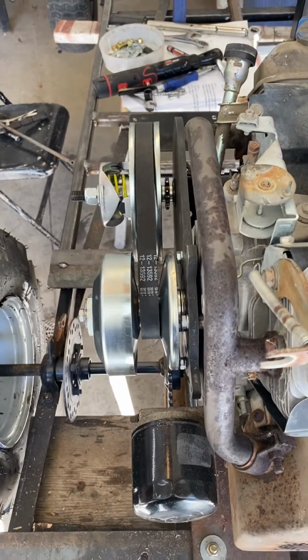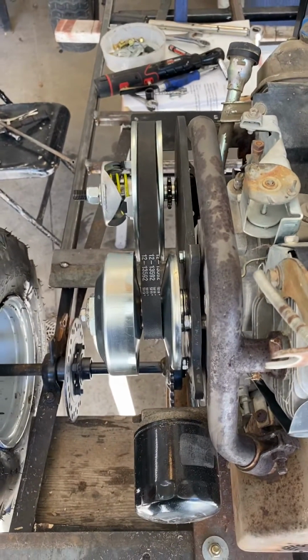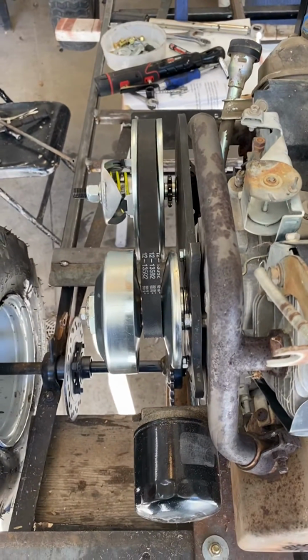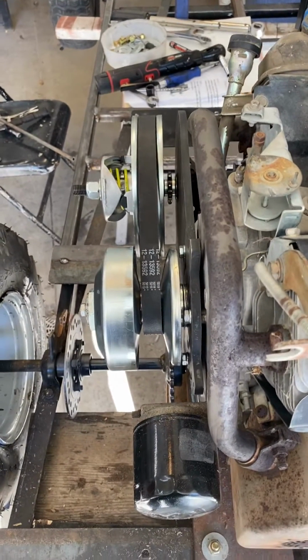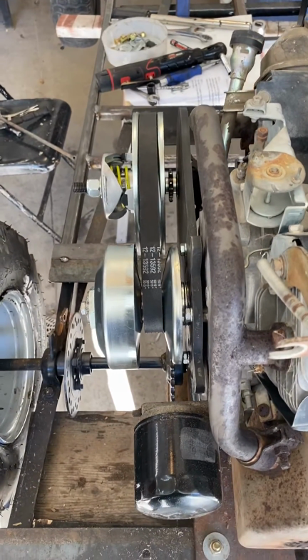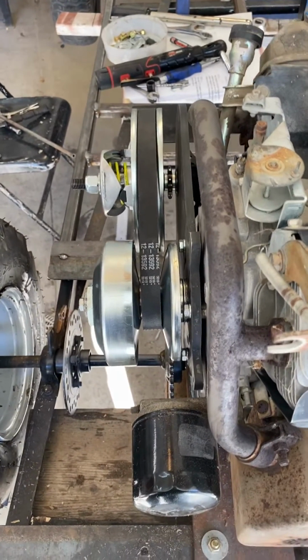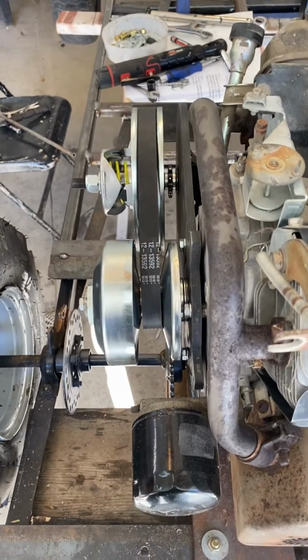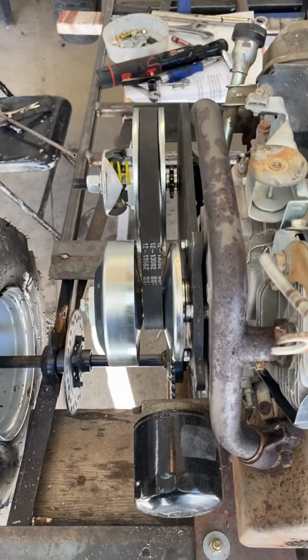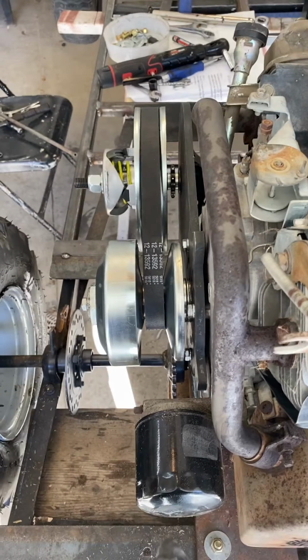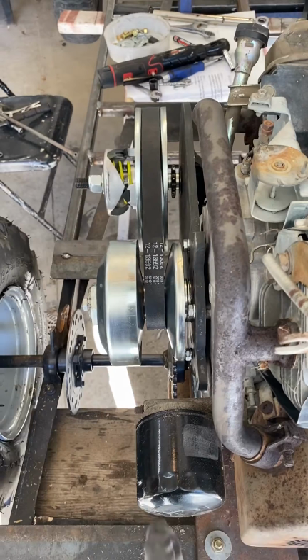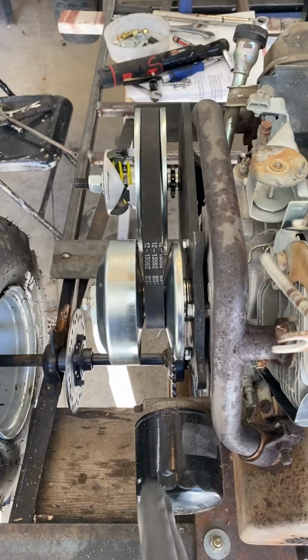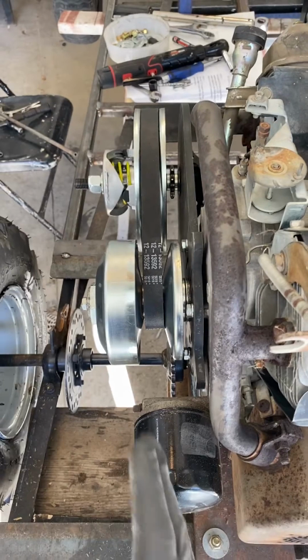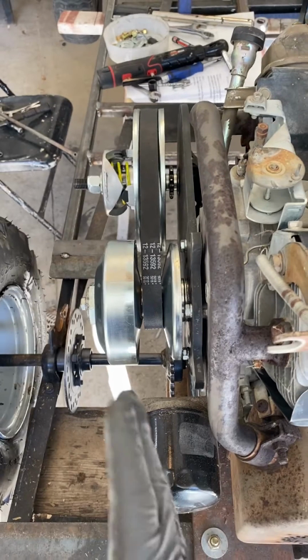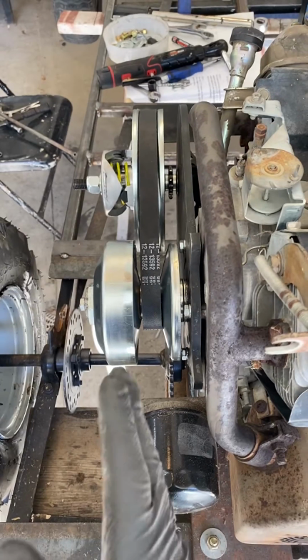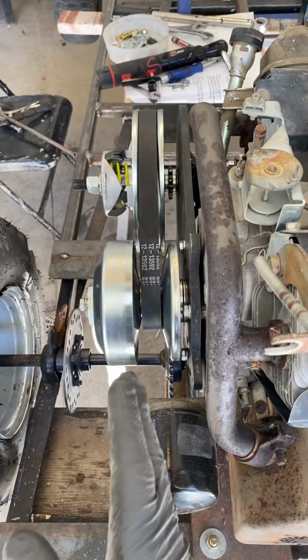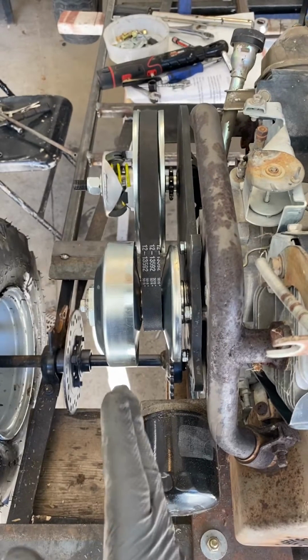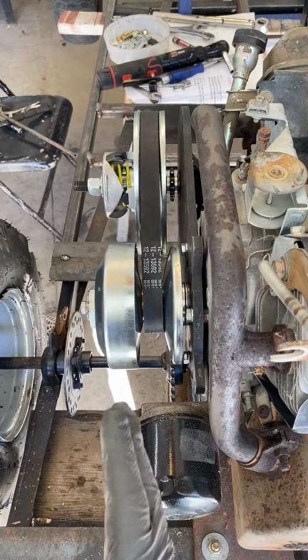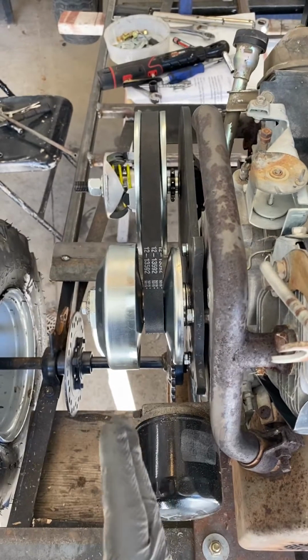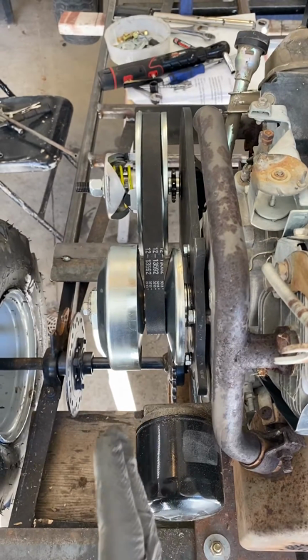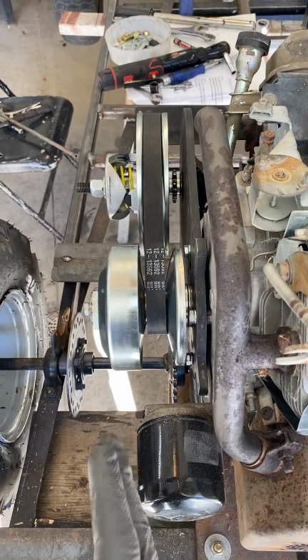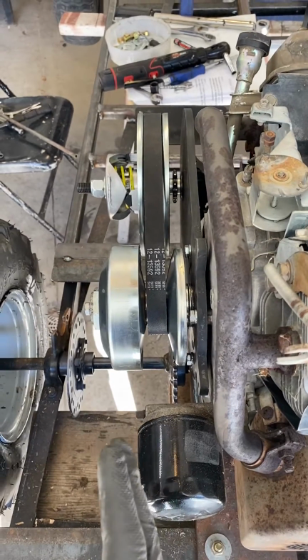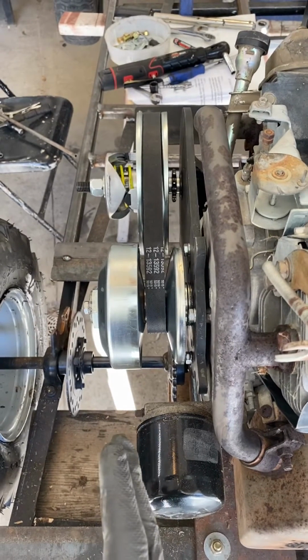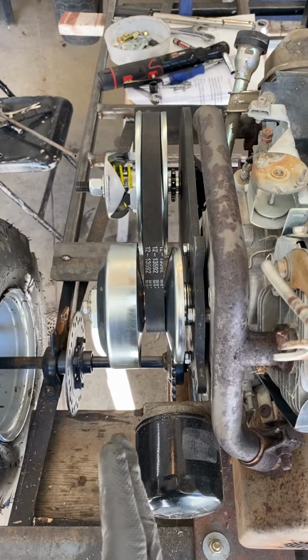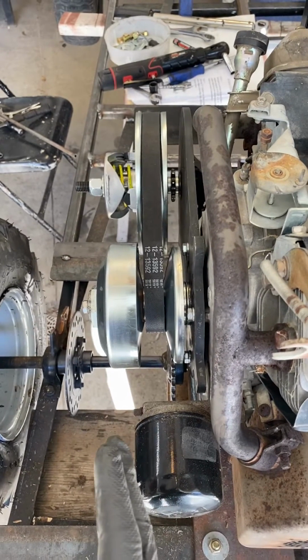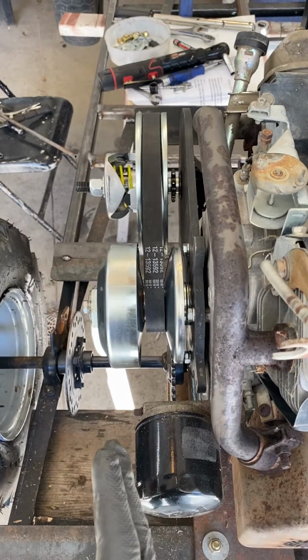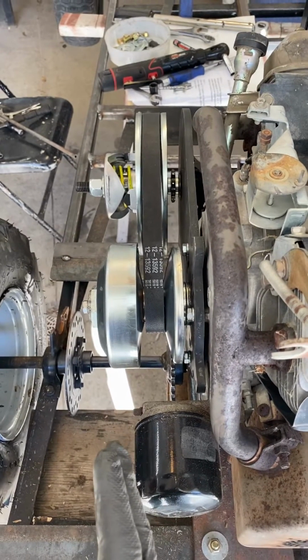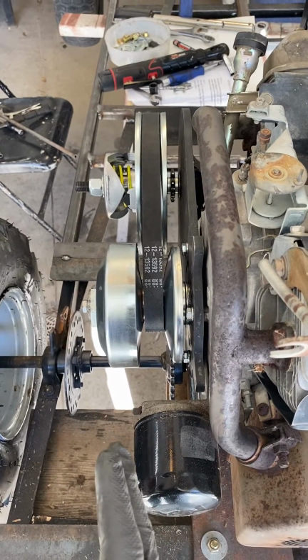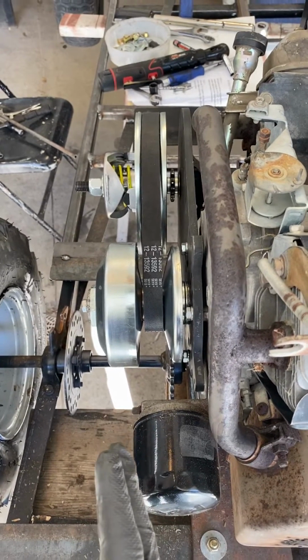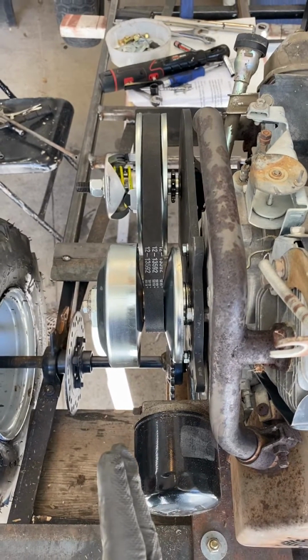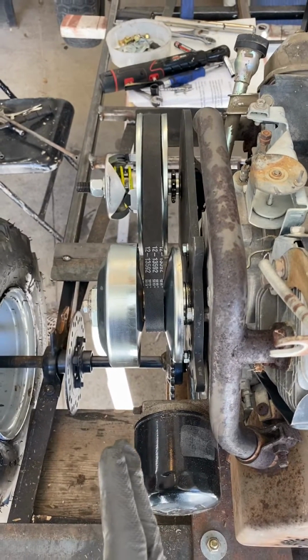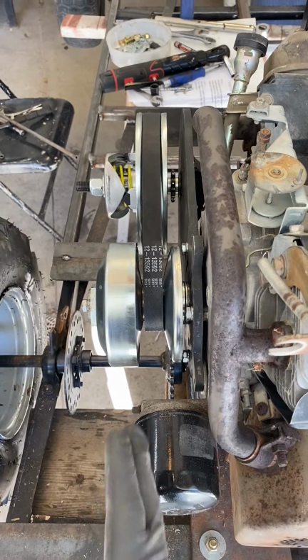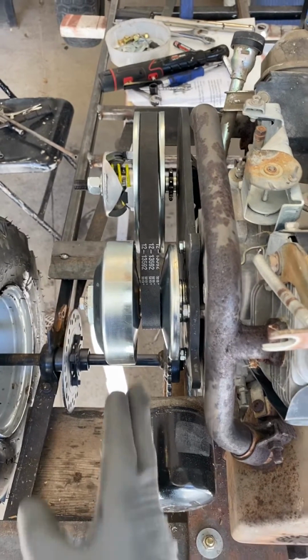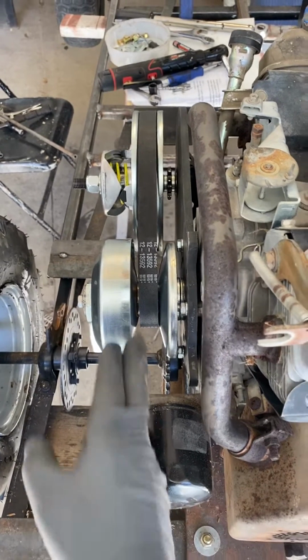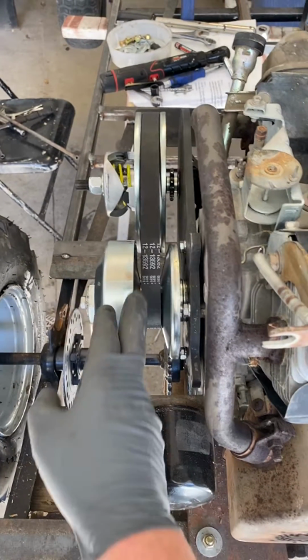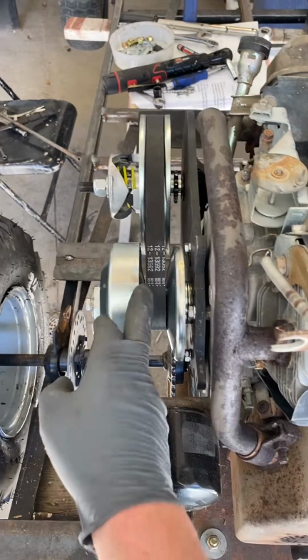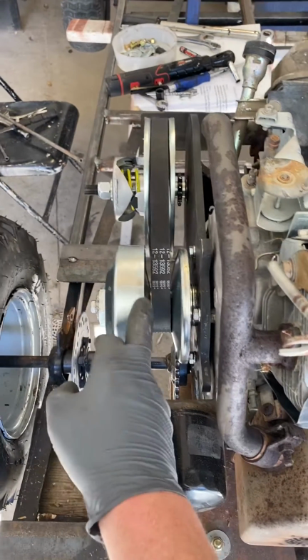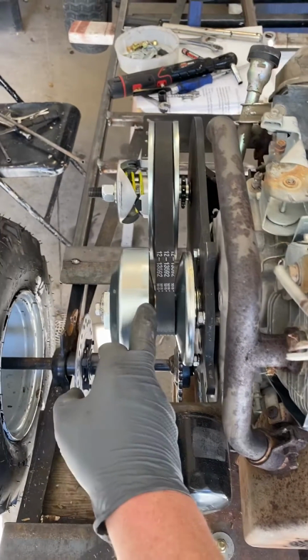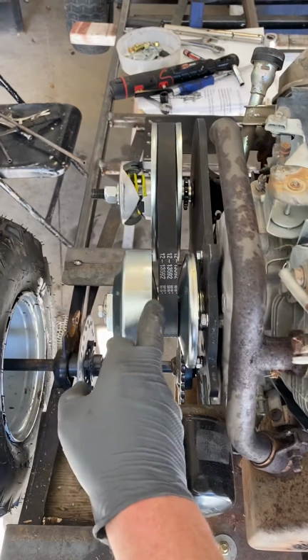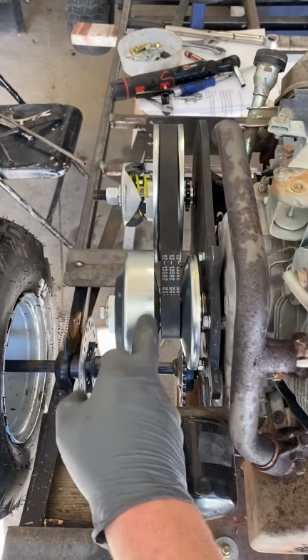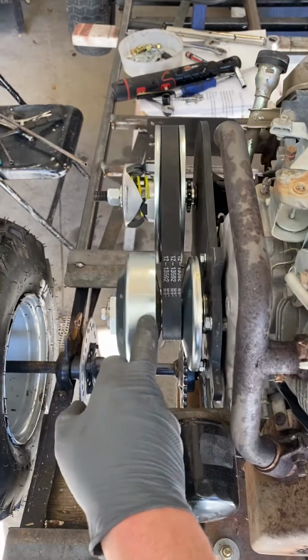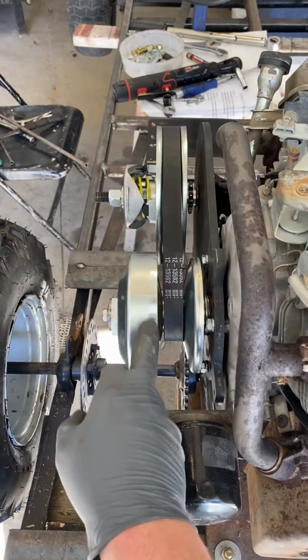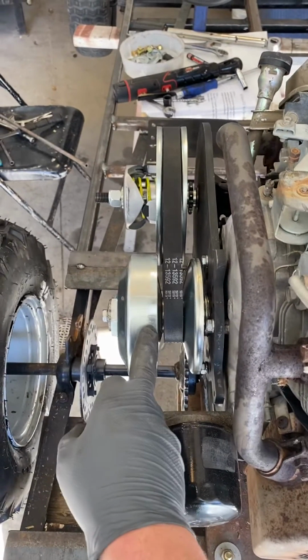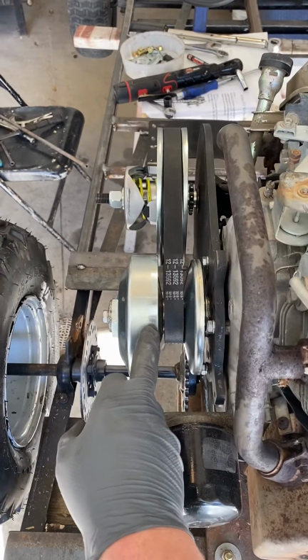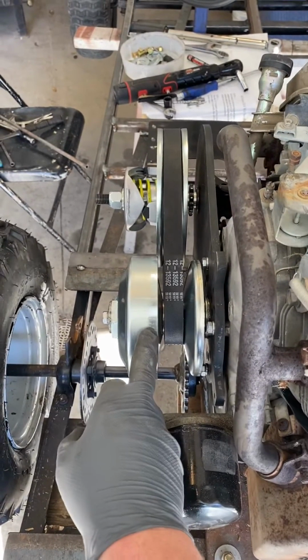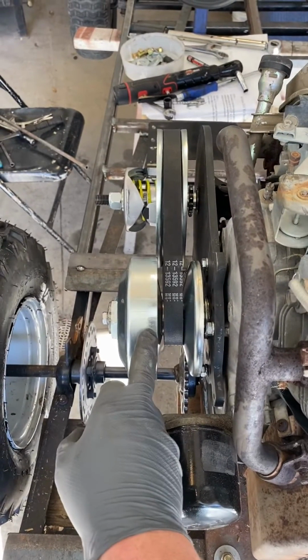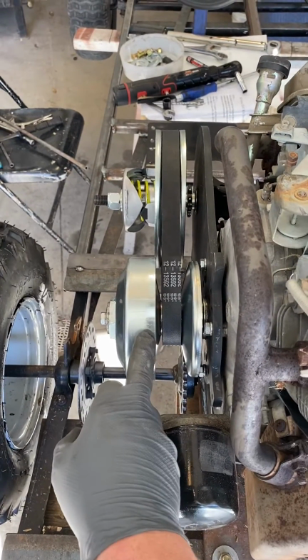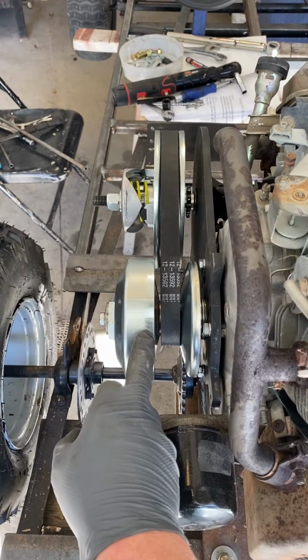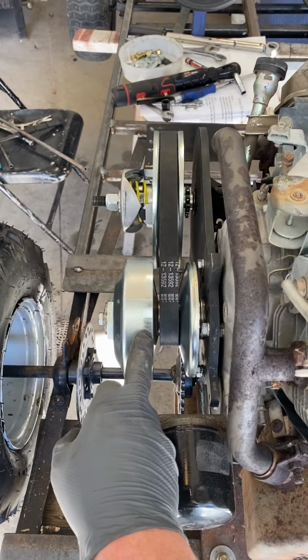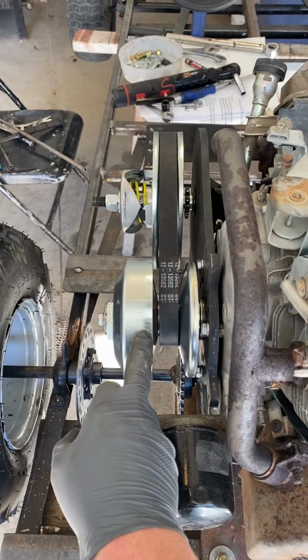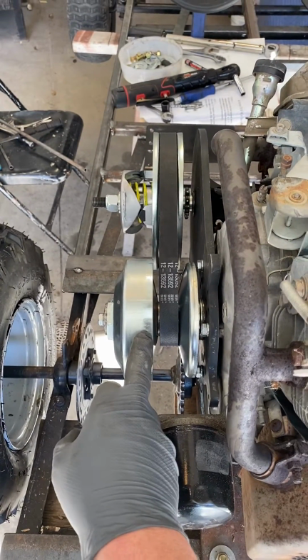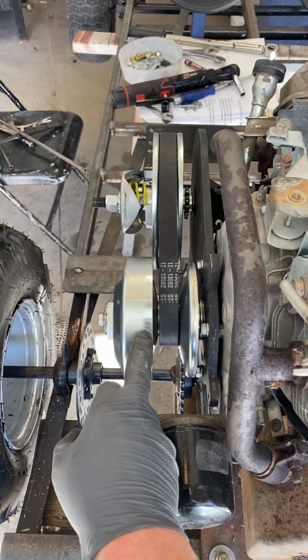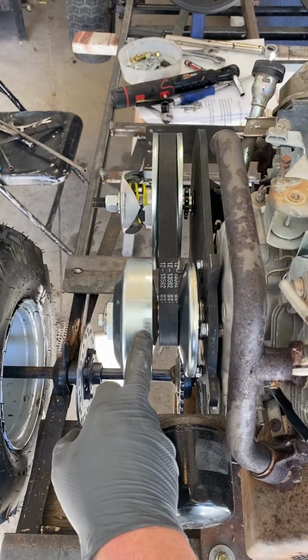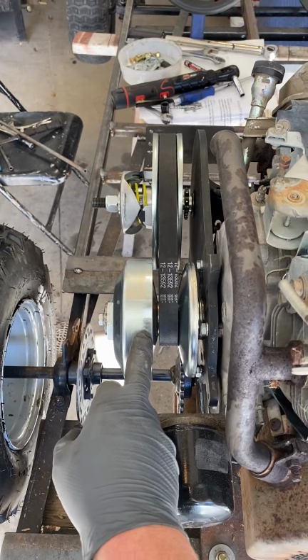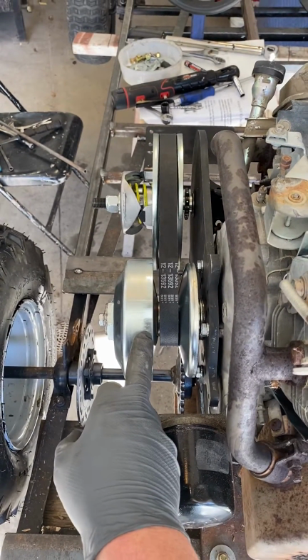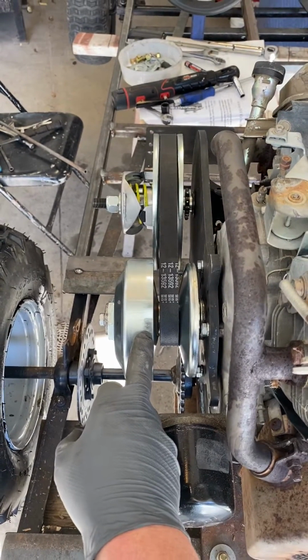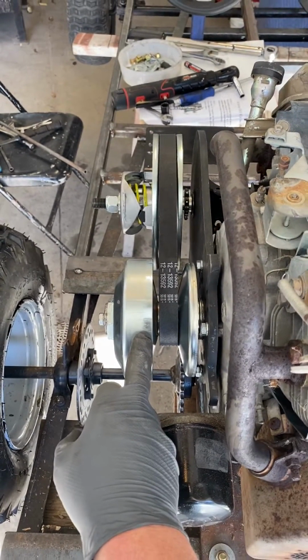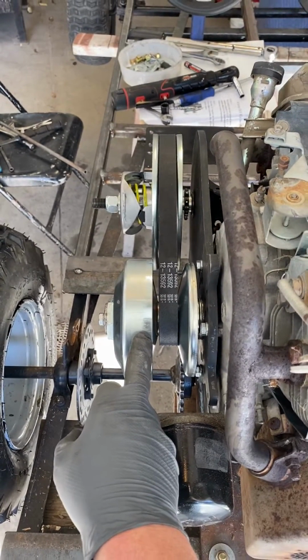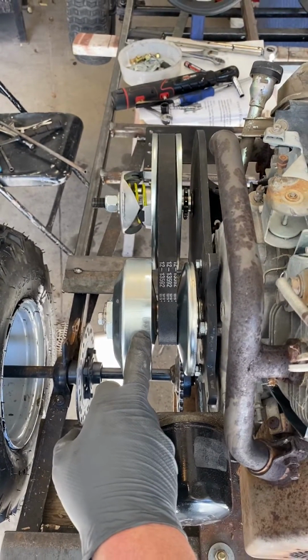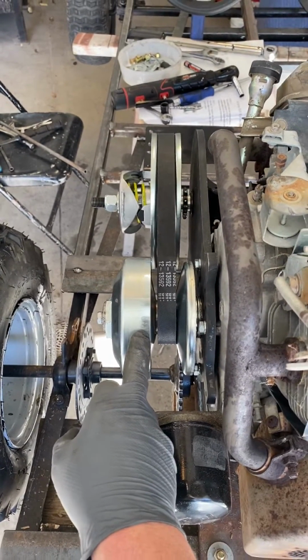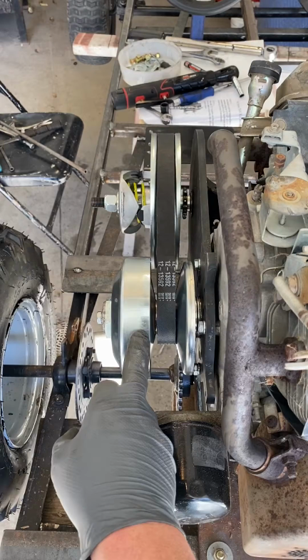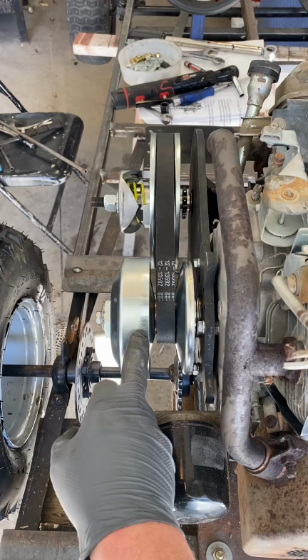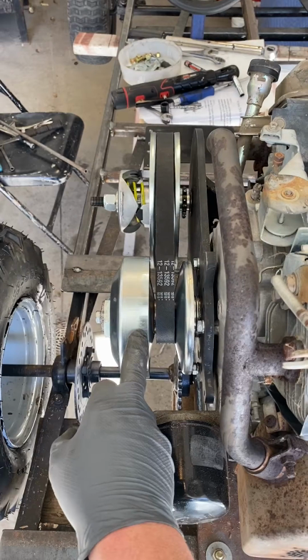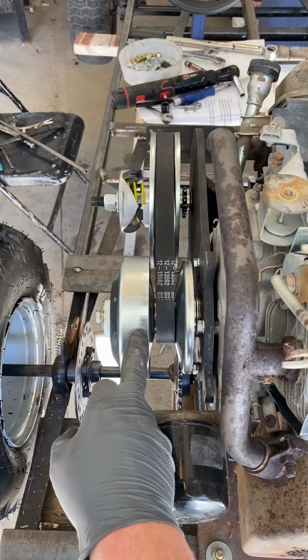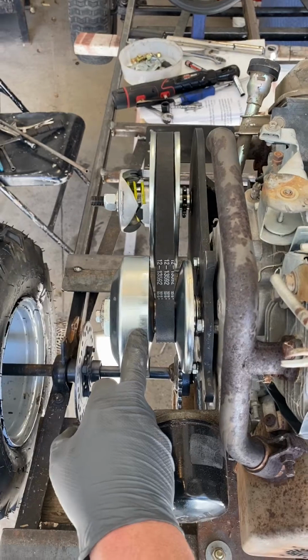So now I'm going to show you what I did in order to get this driver flipped around.